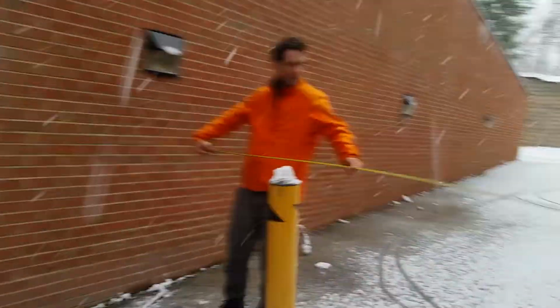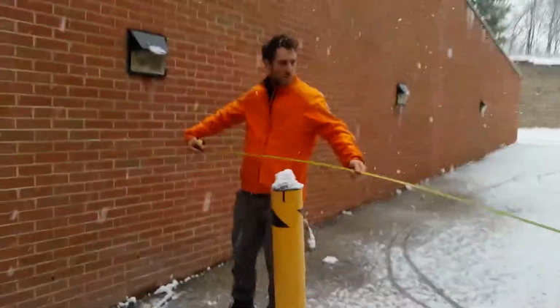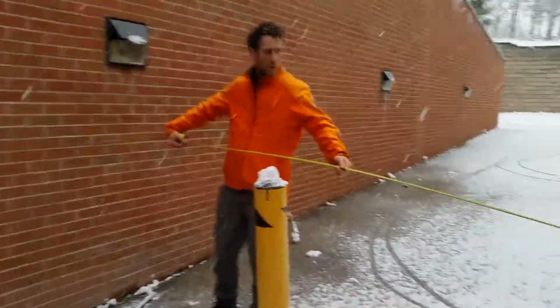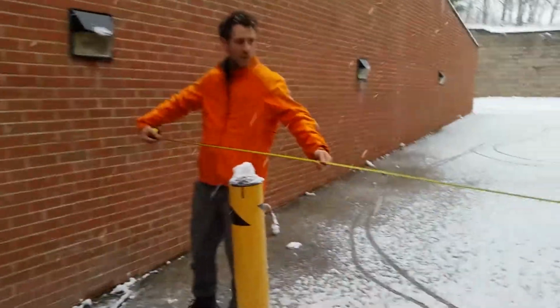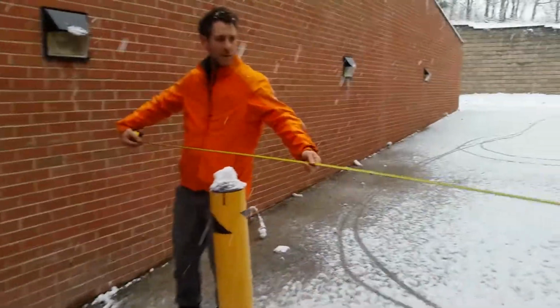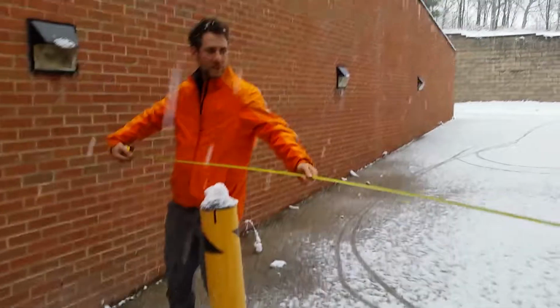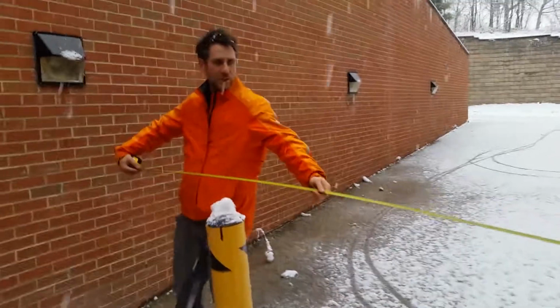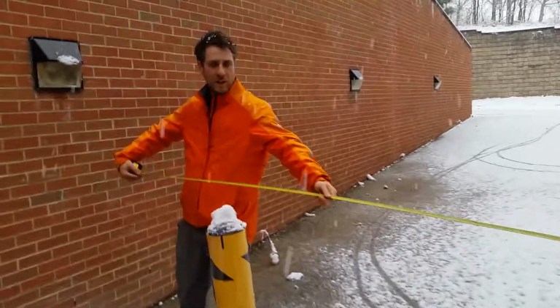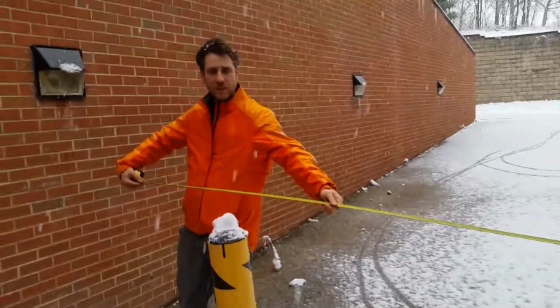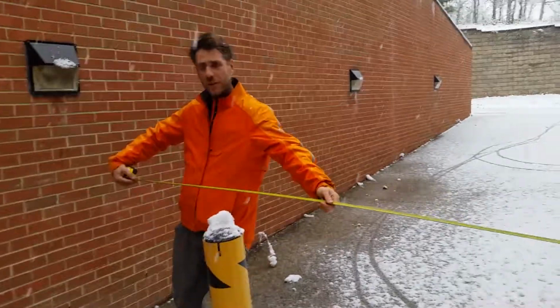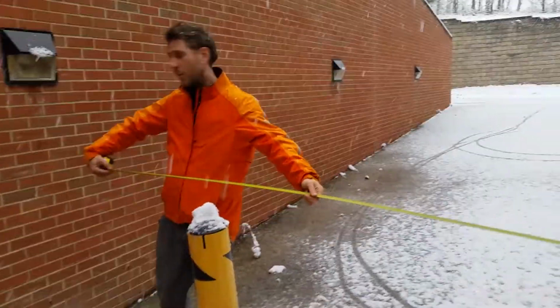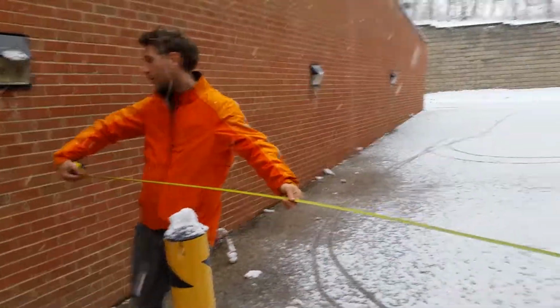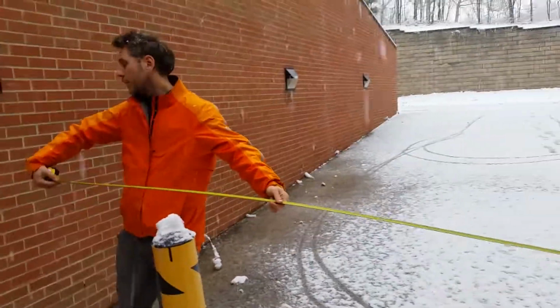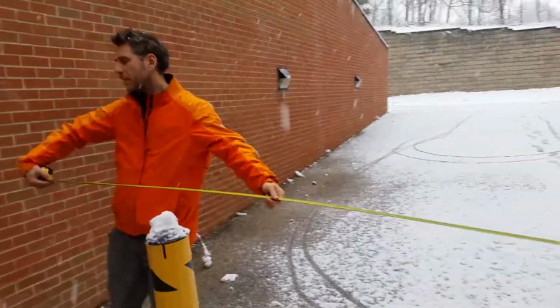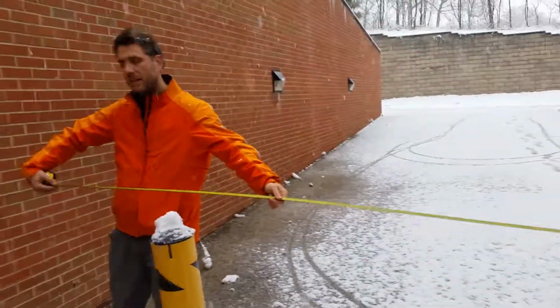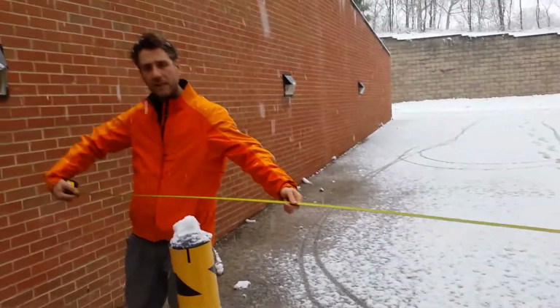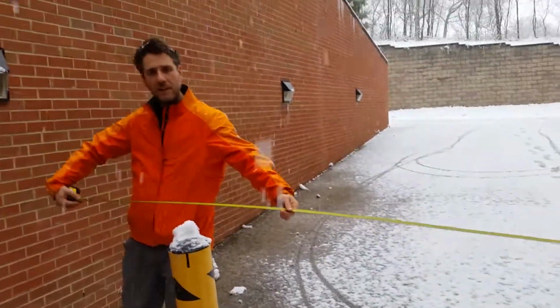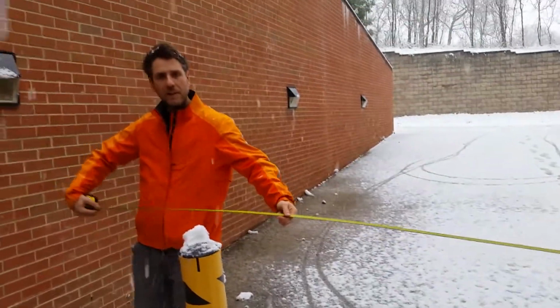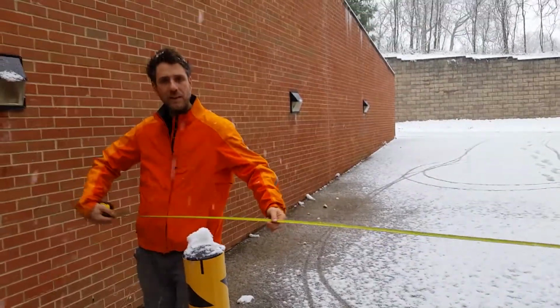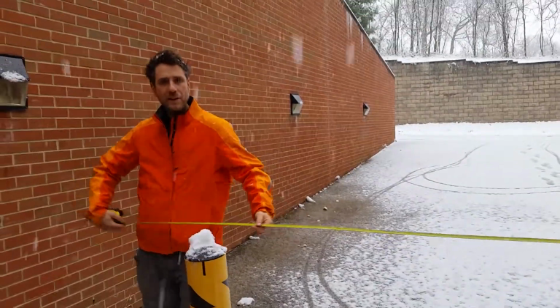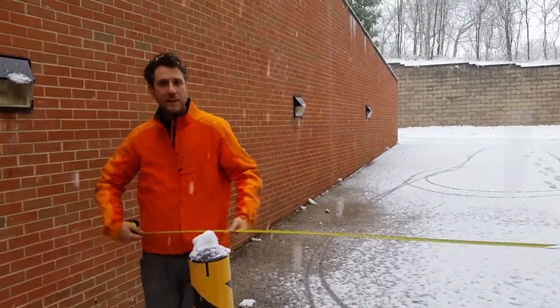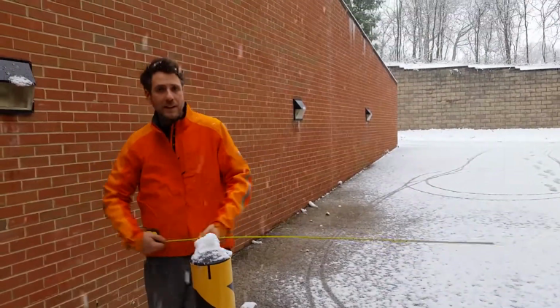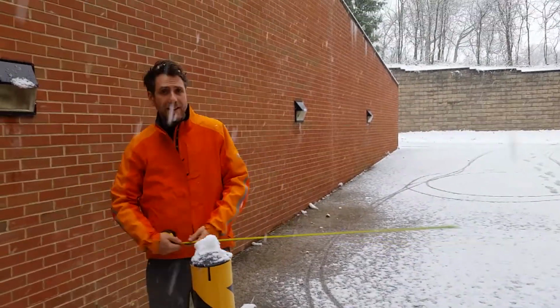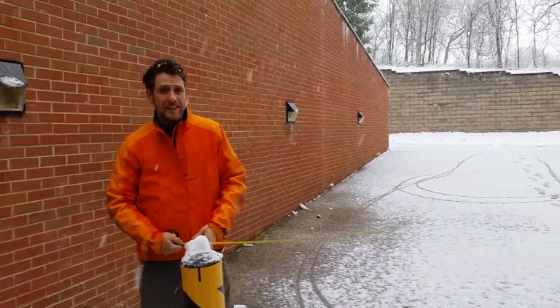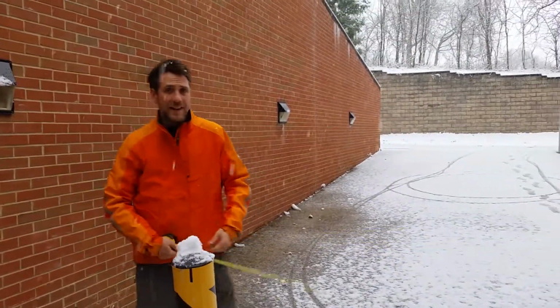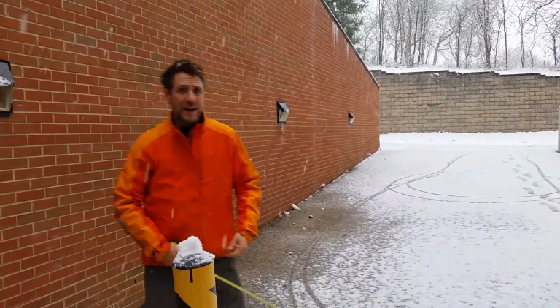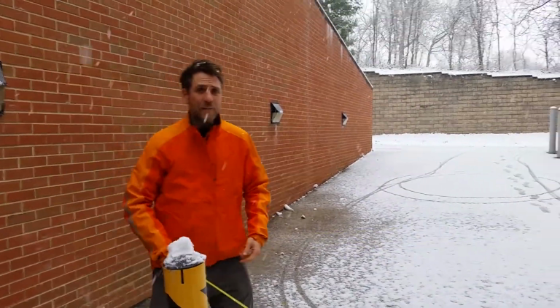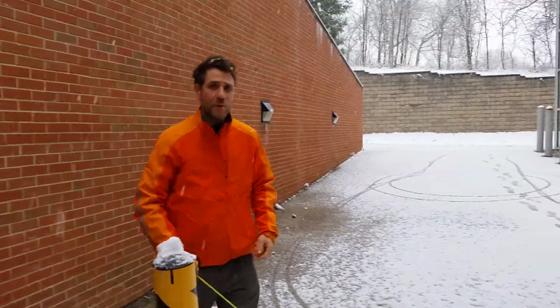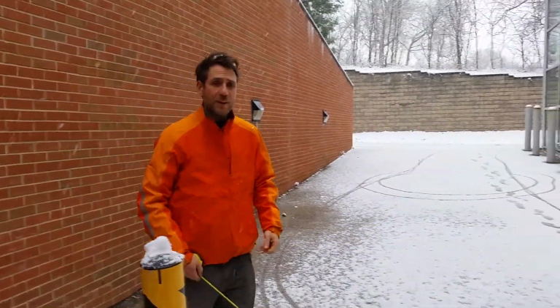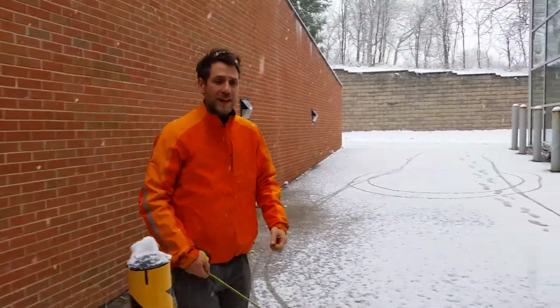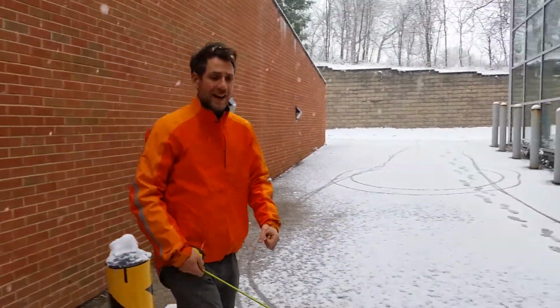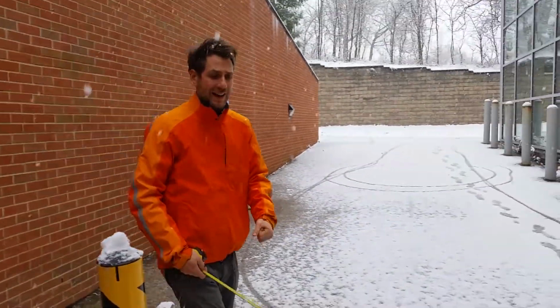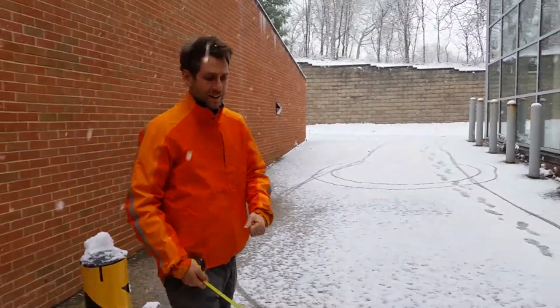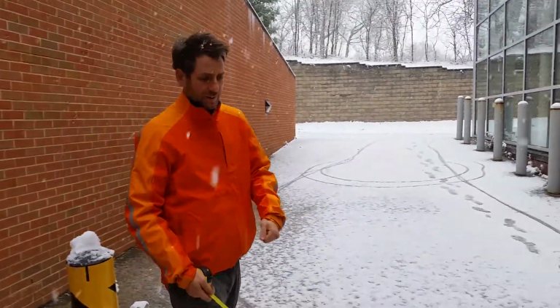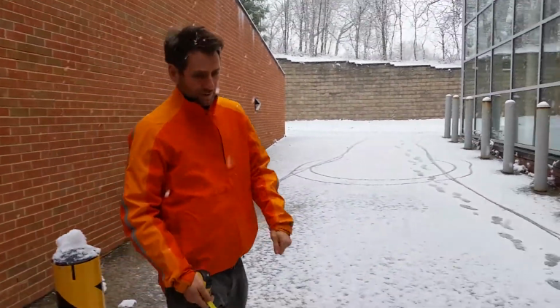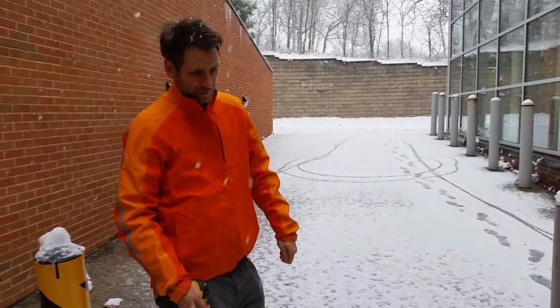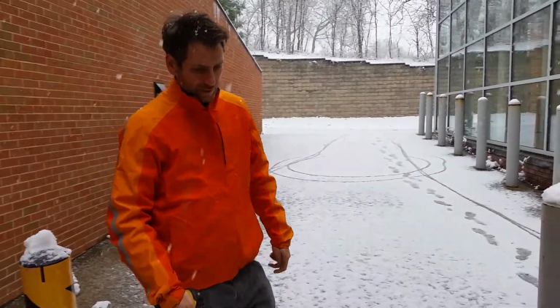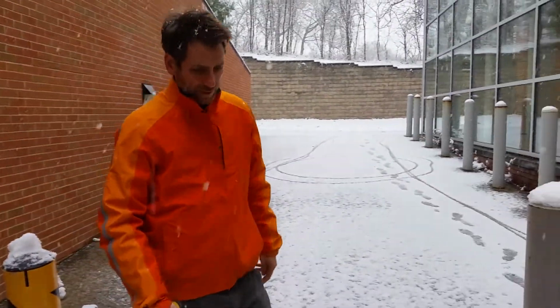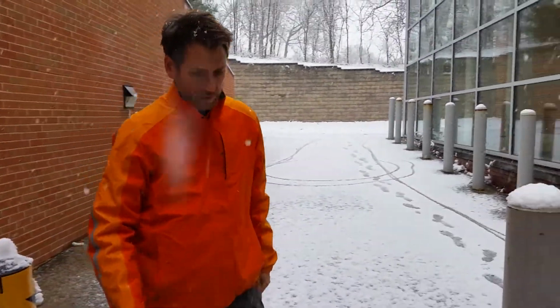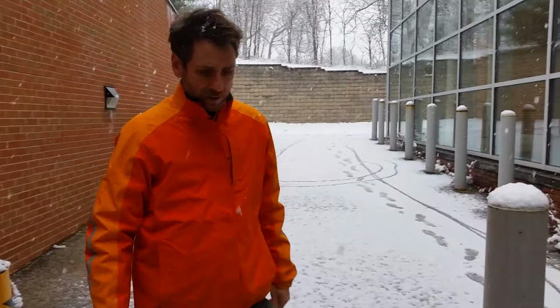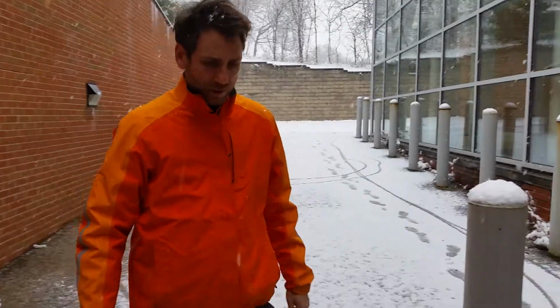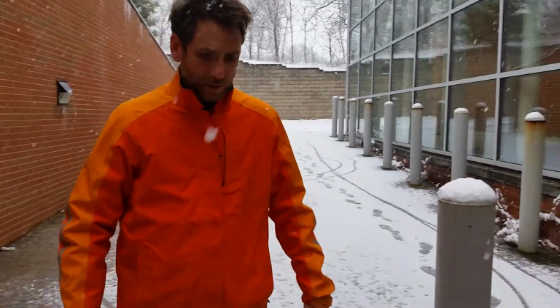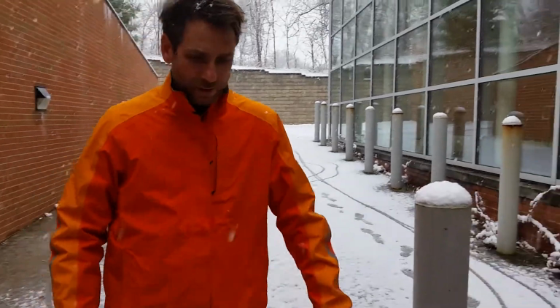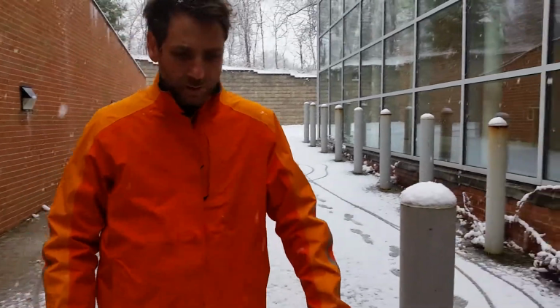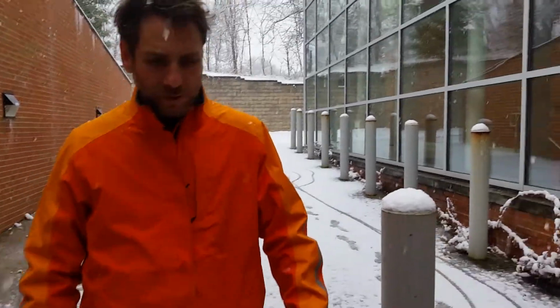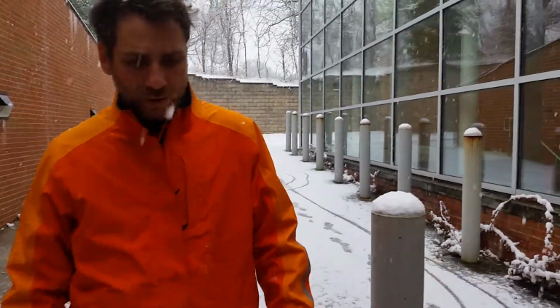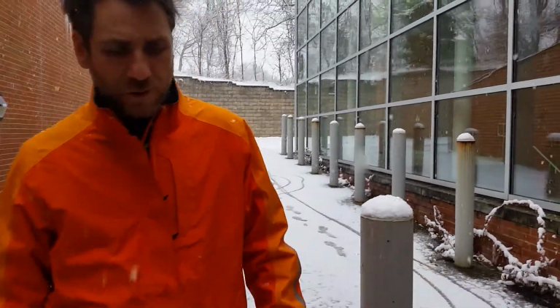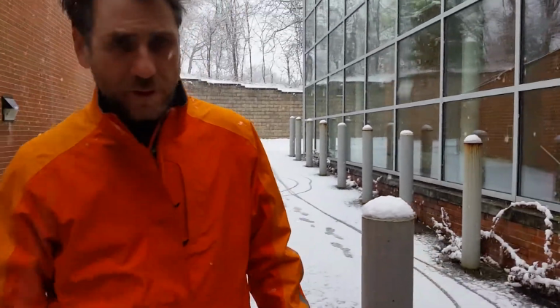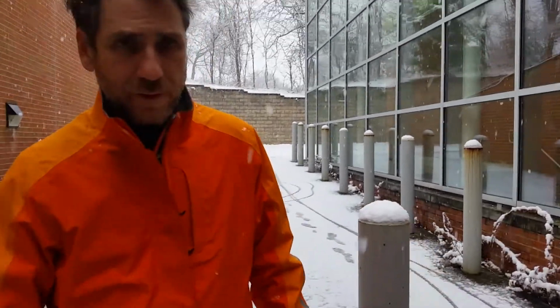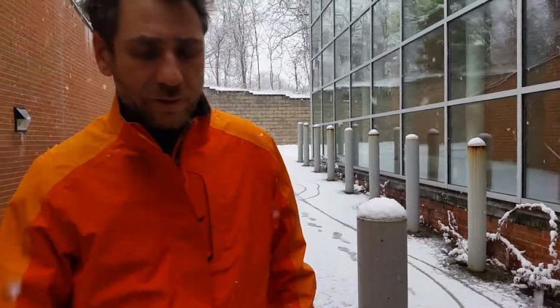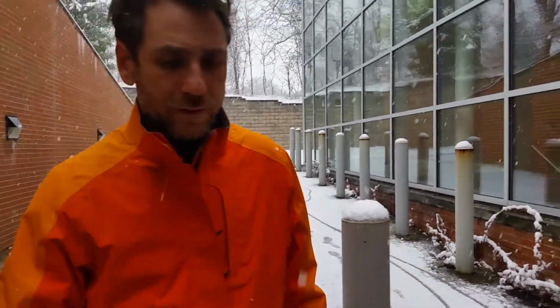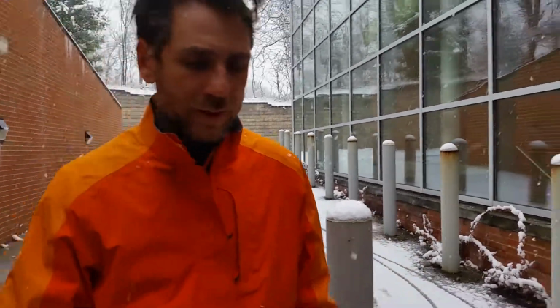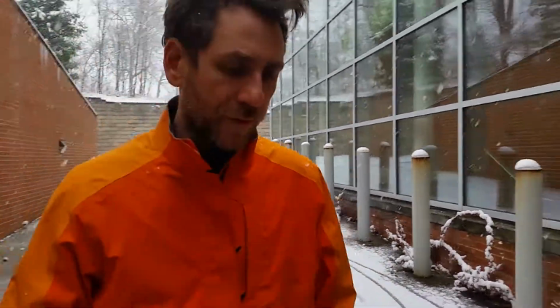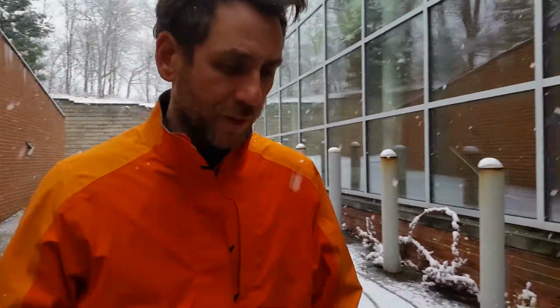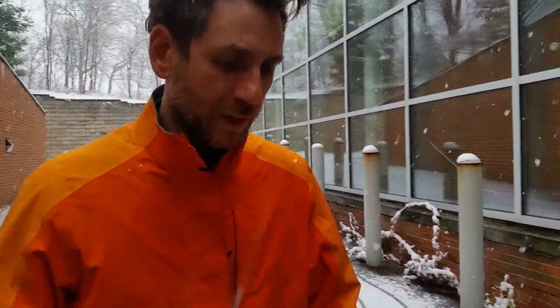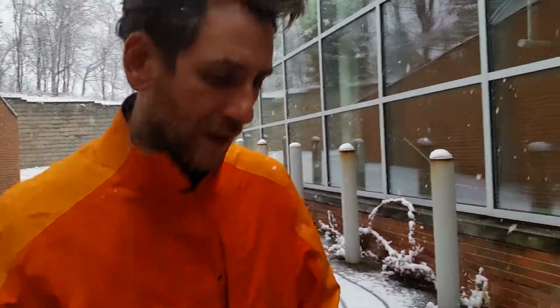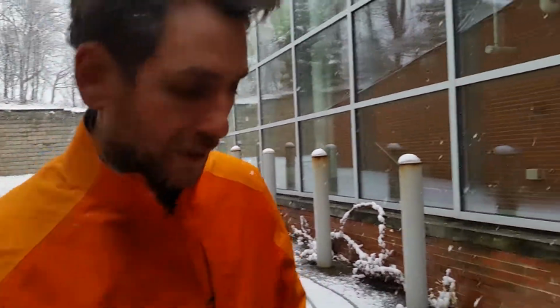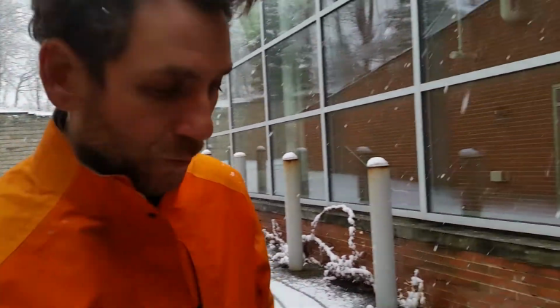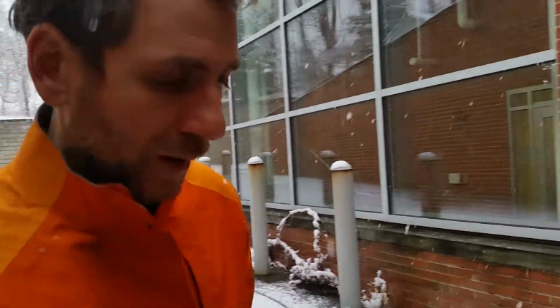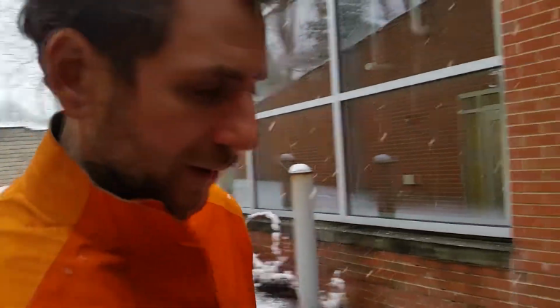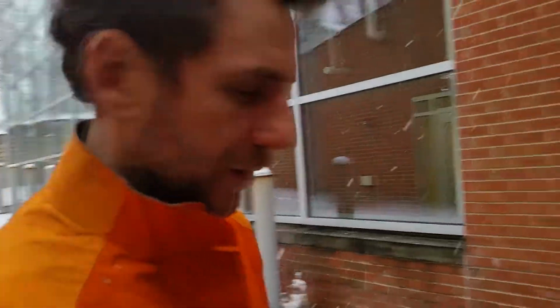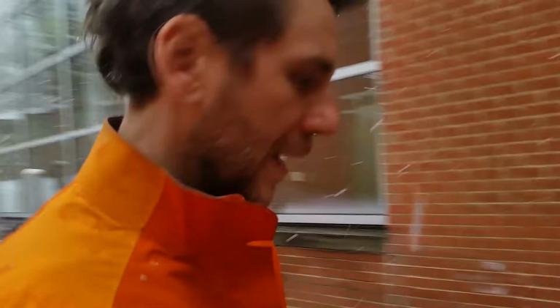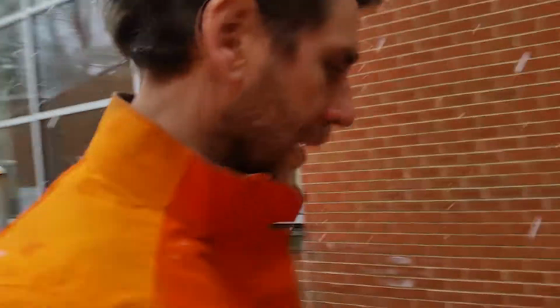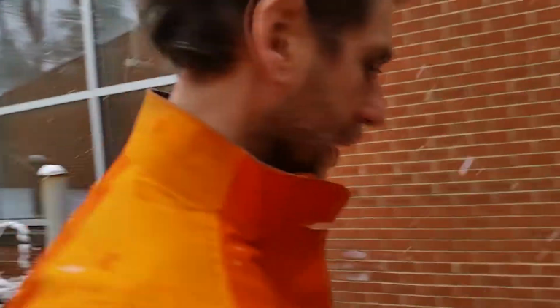We already measured it. If you go from here to here, it's 9'9". The truck's definitely not as wide as that.